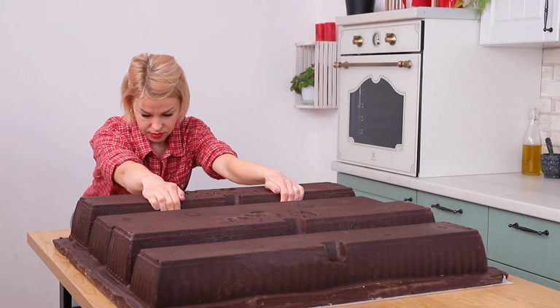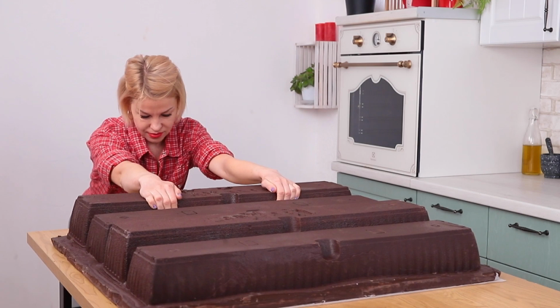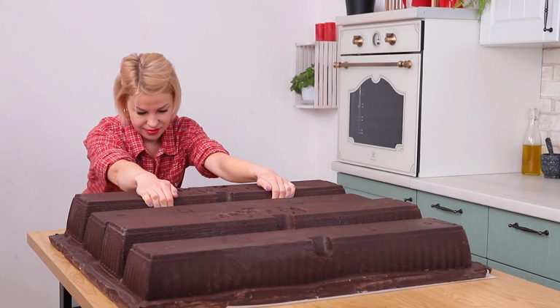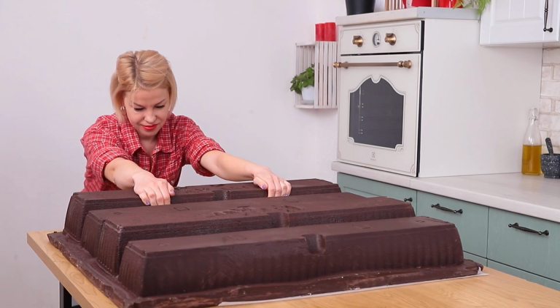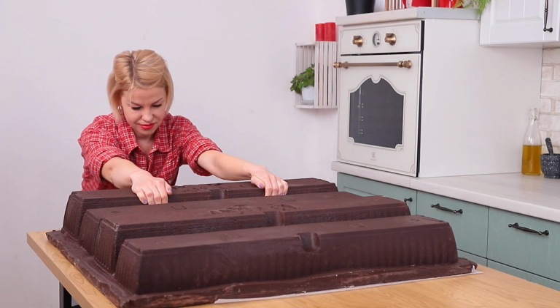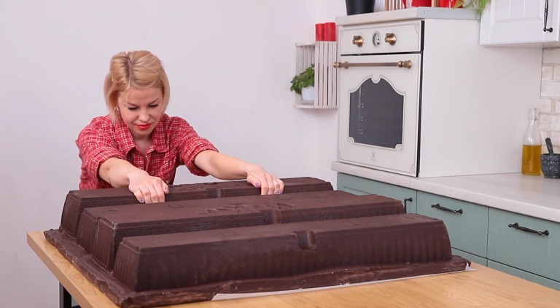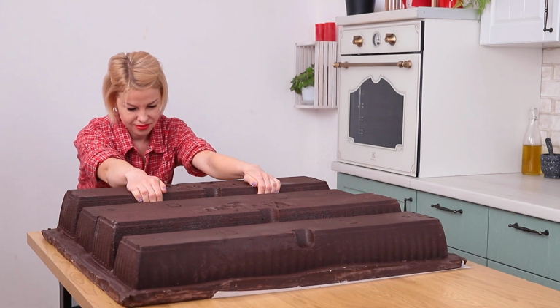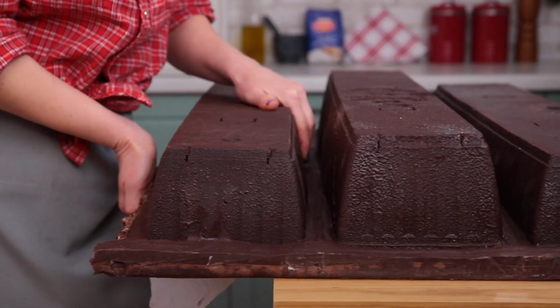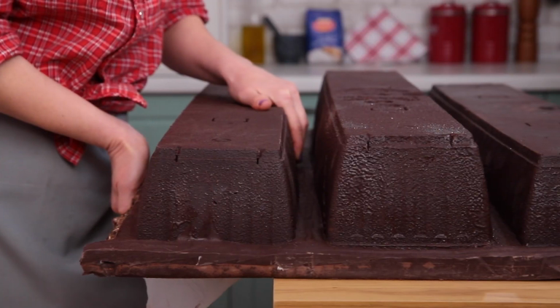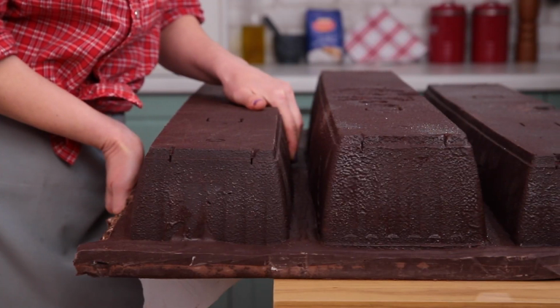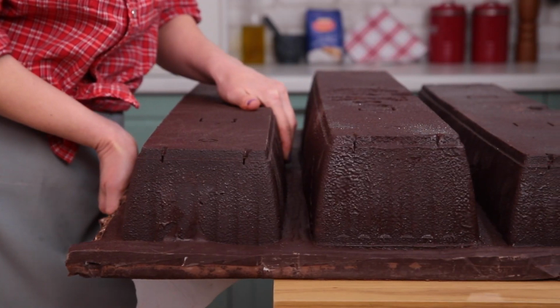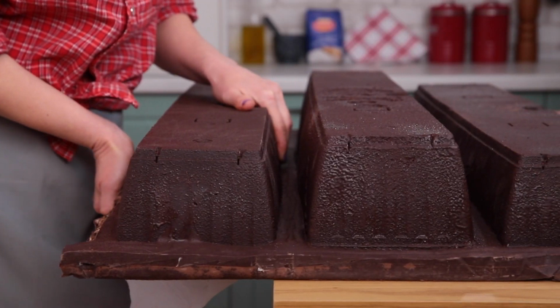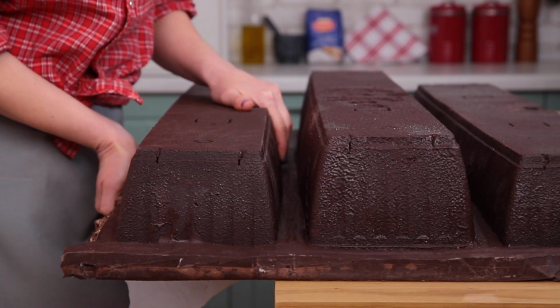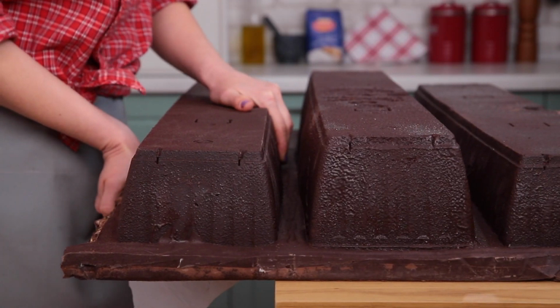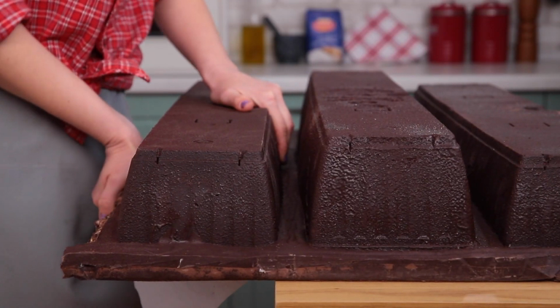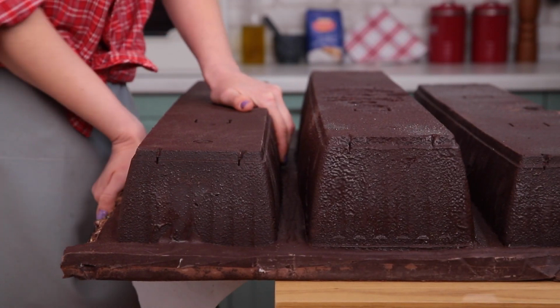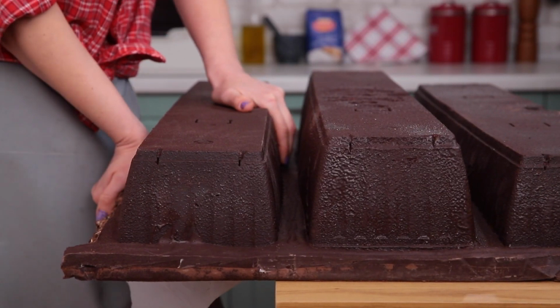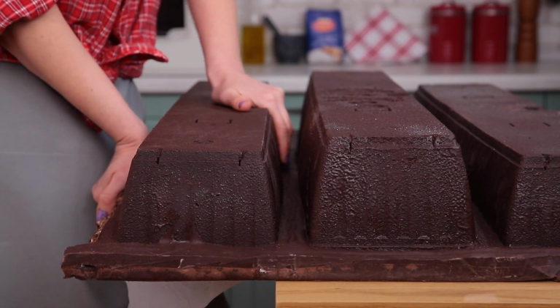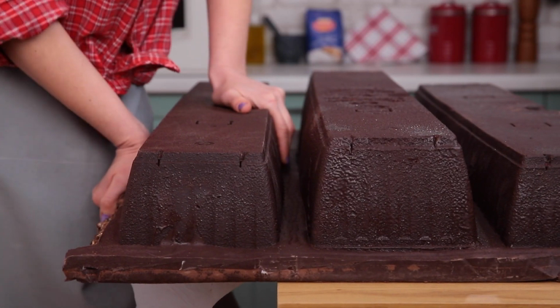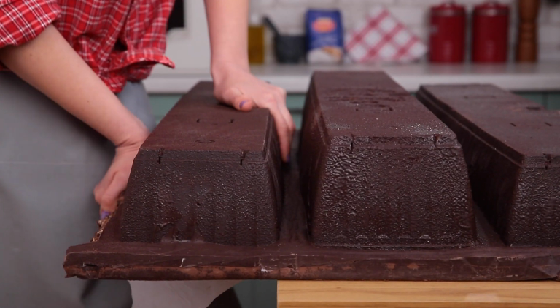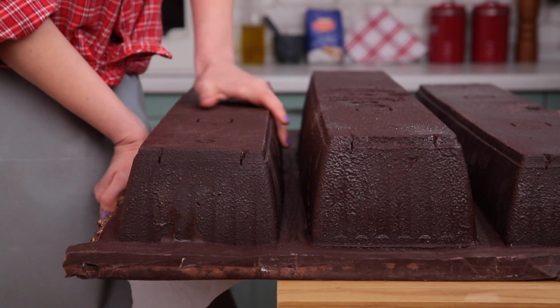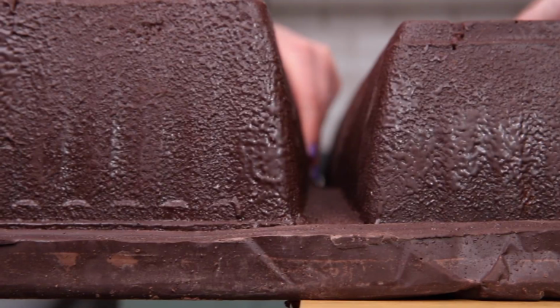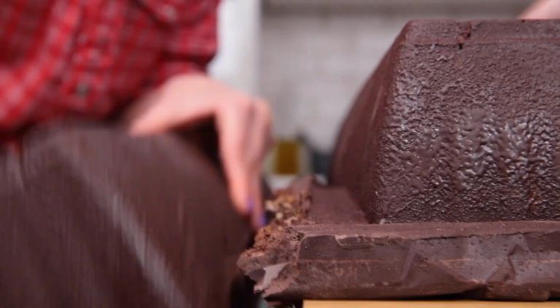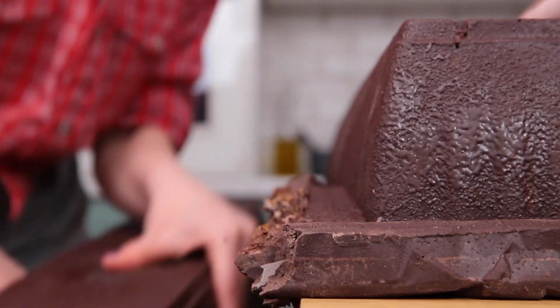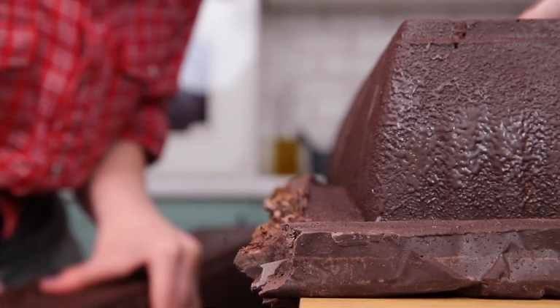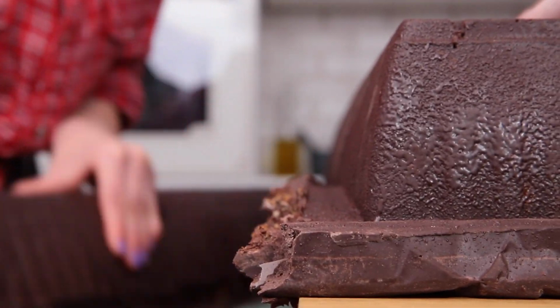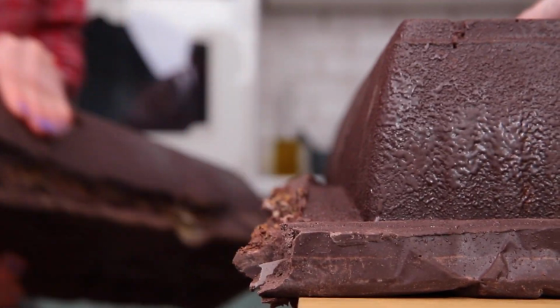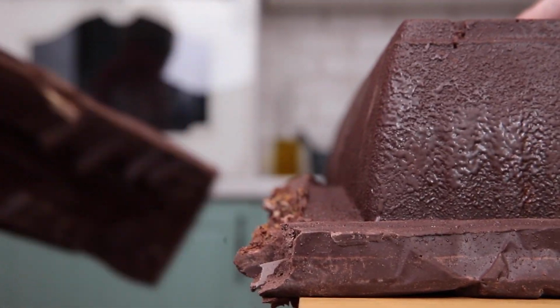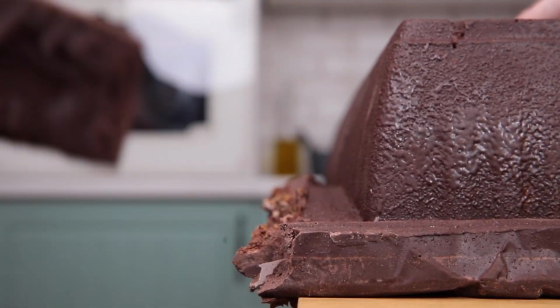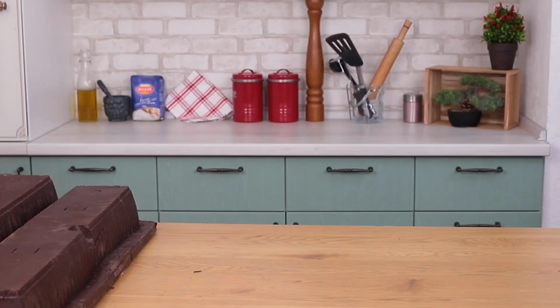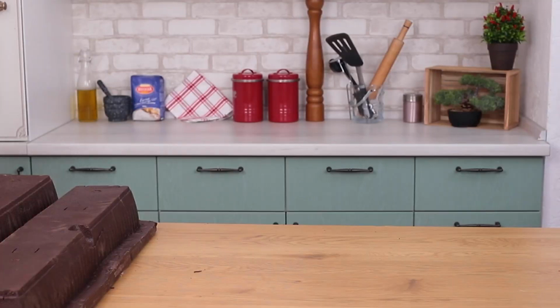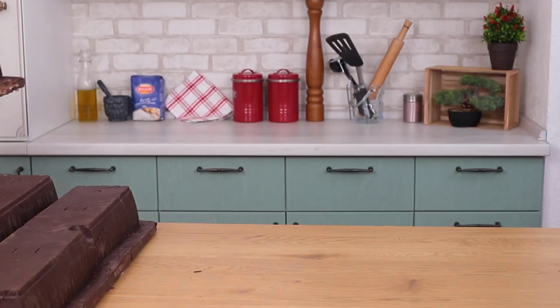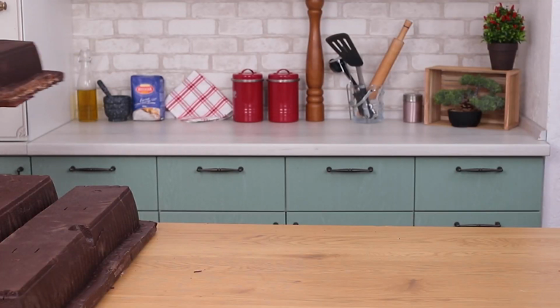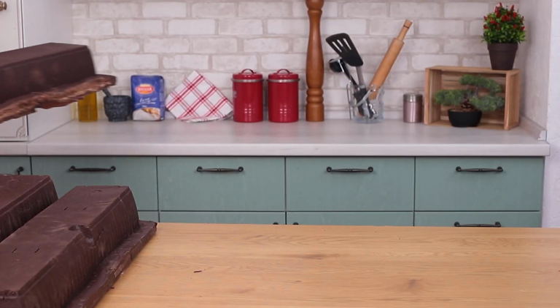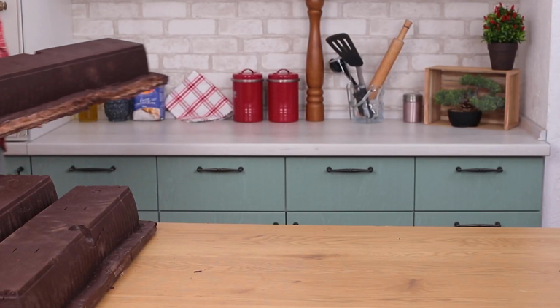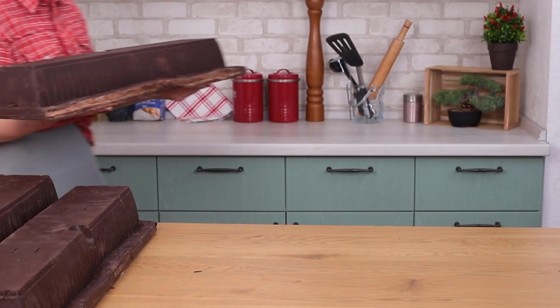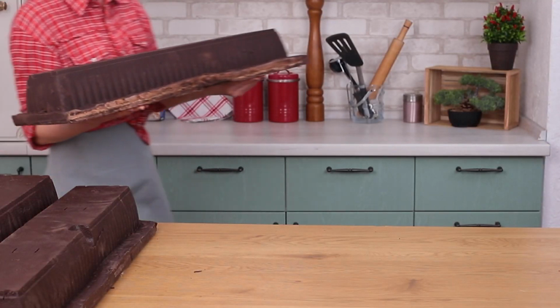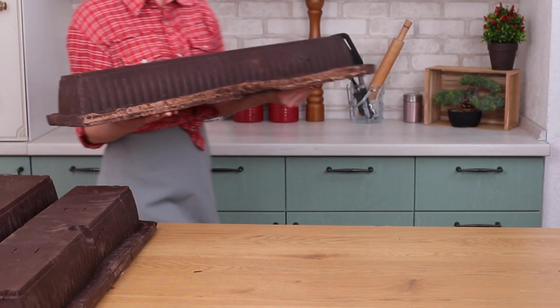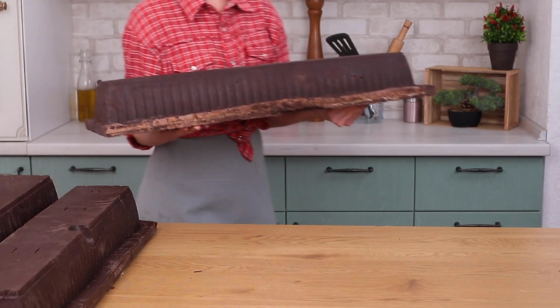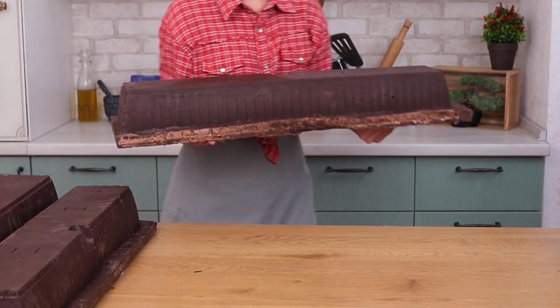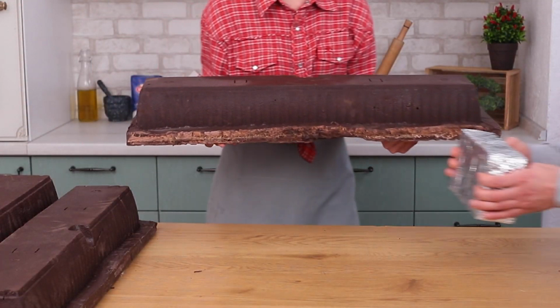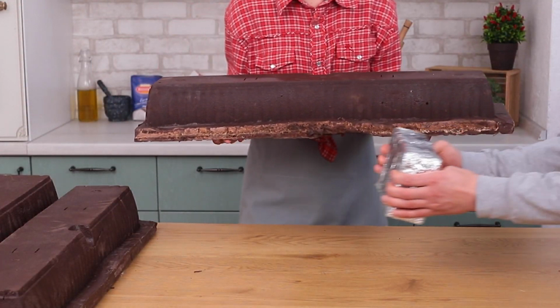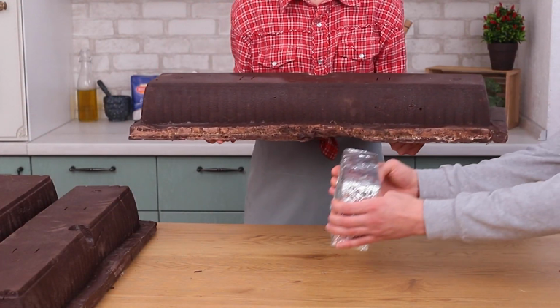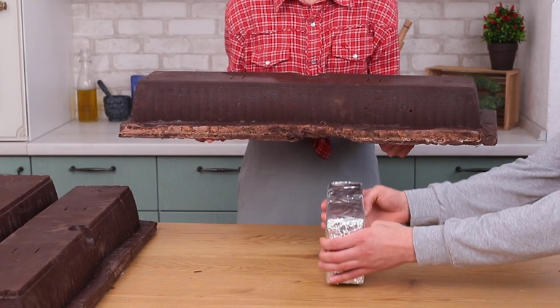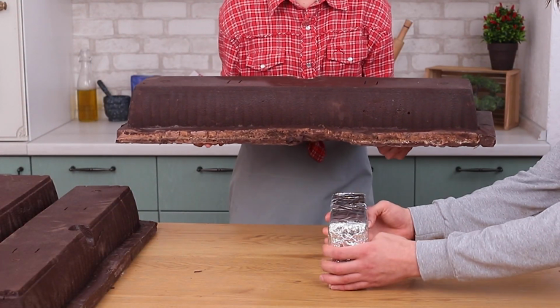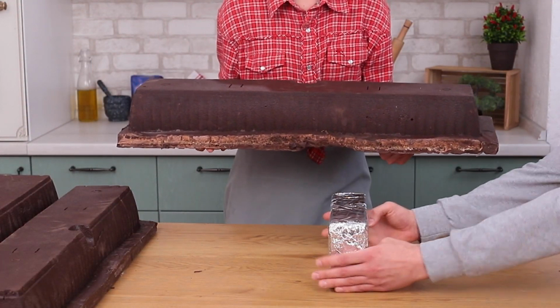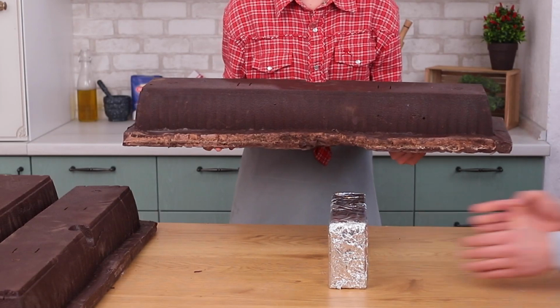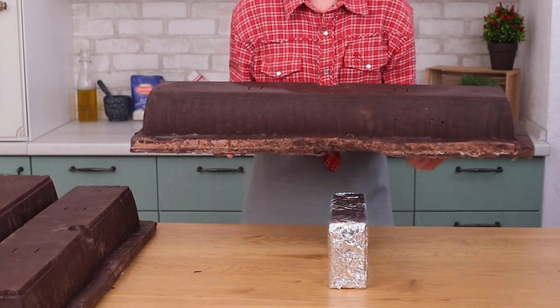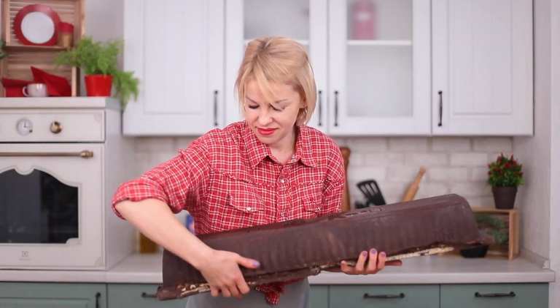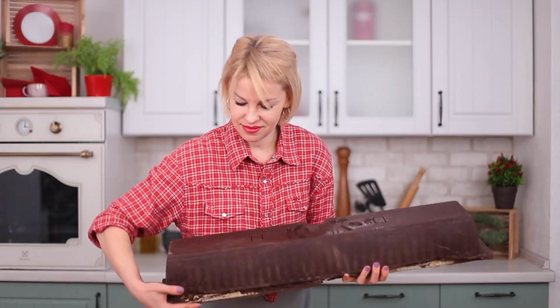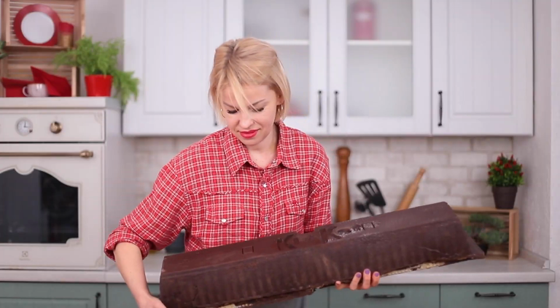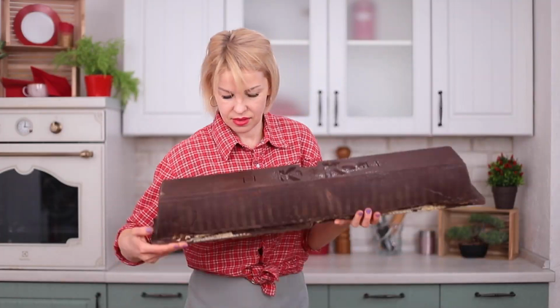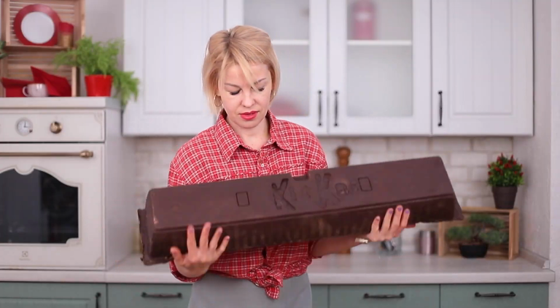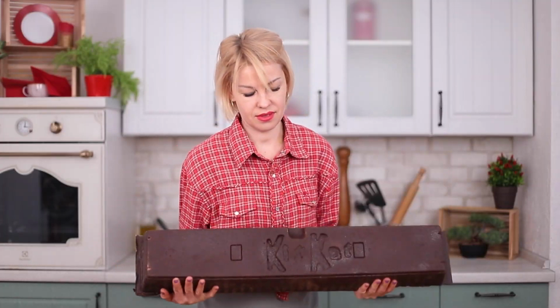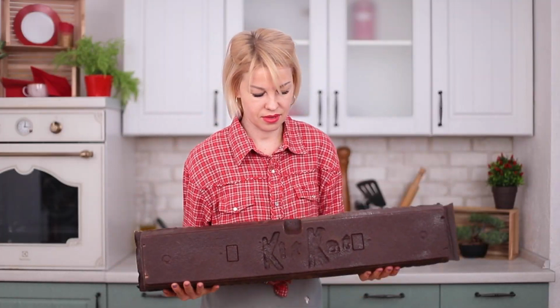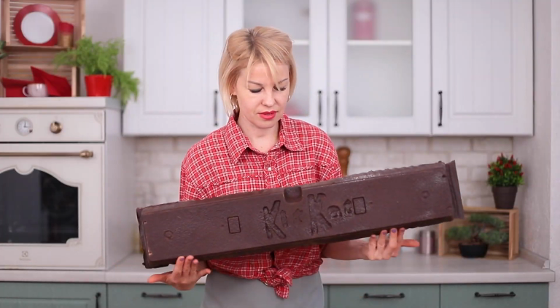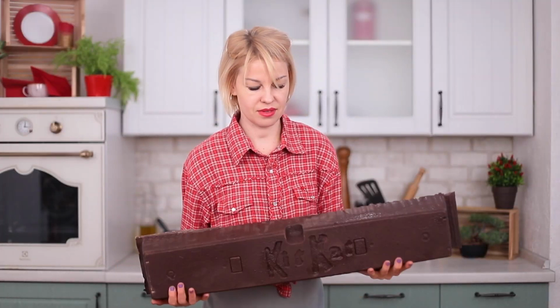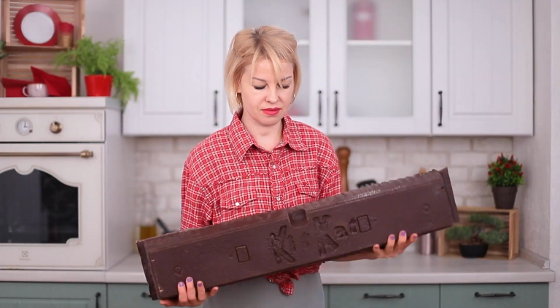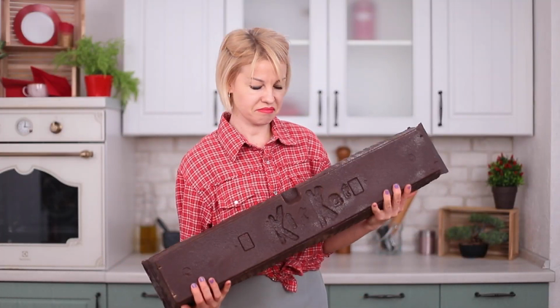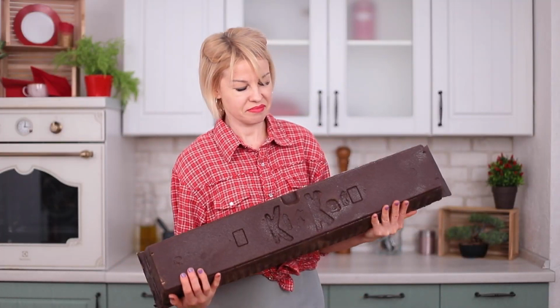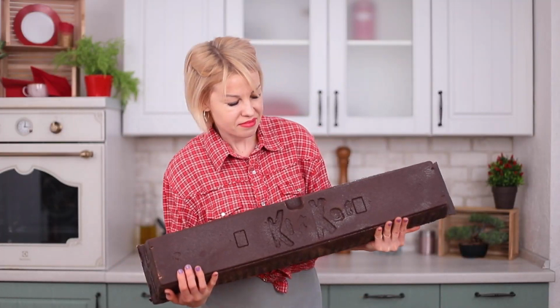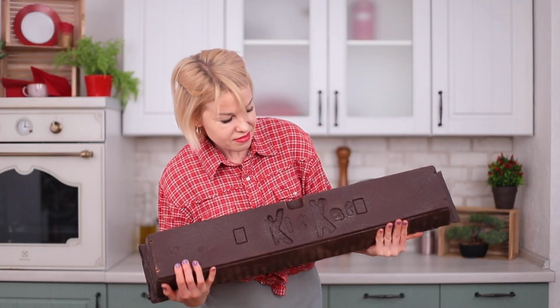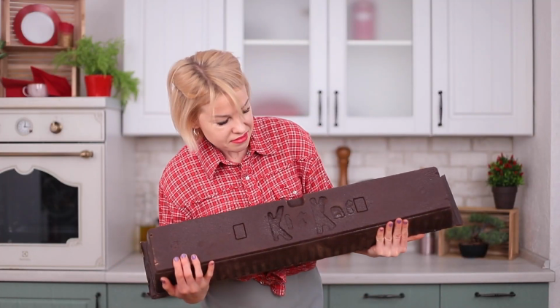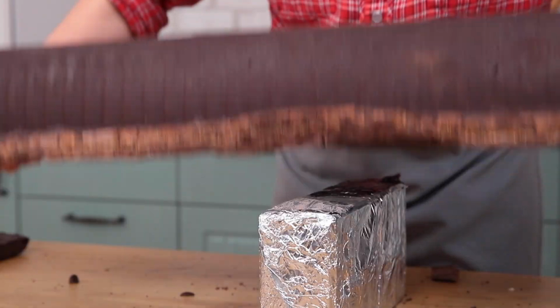Let's grab a piece. This is some 110-pound Kit Kat!